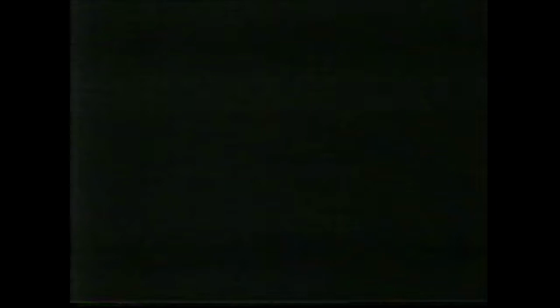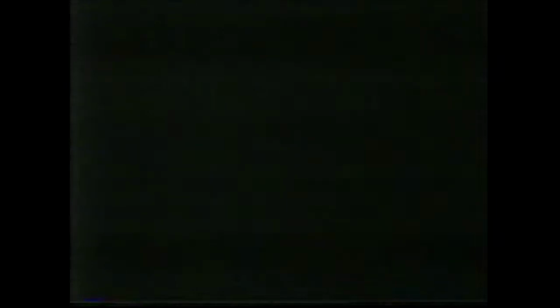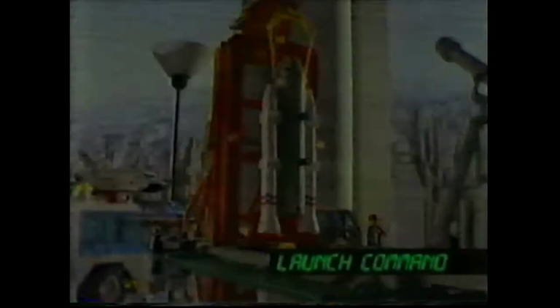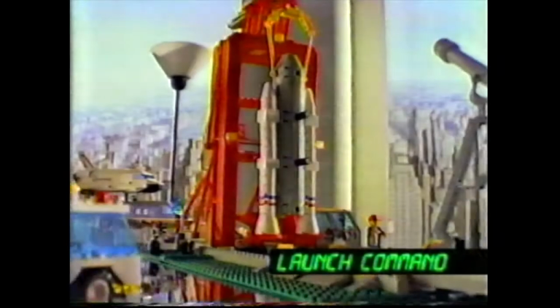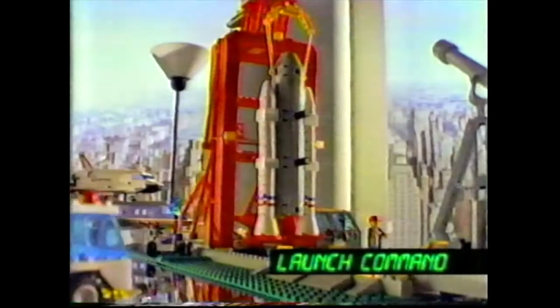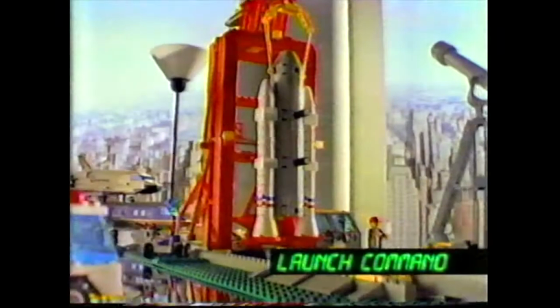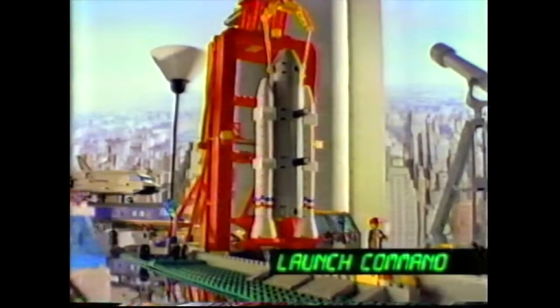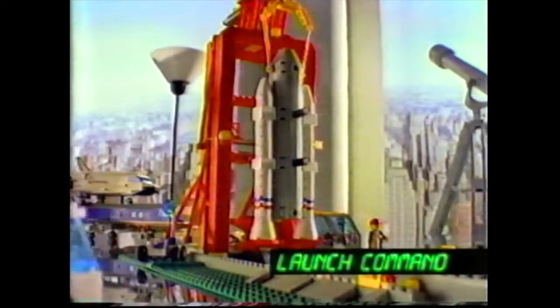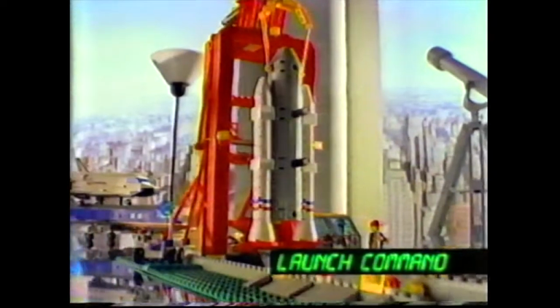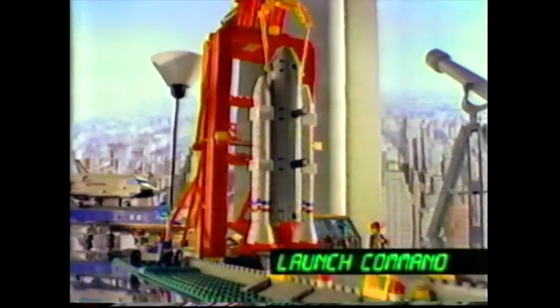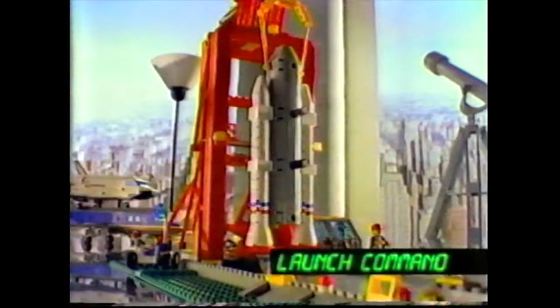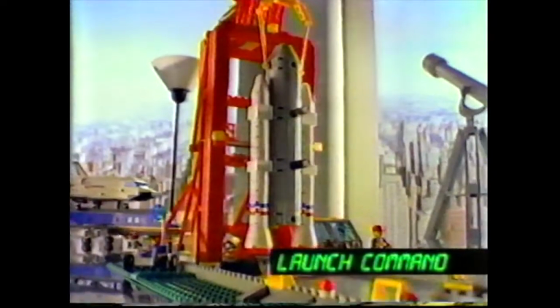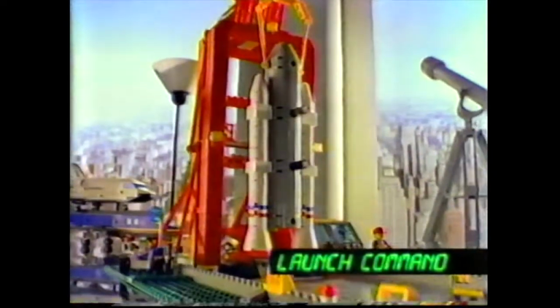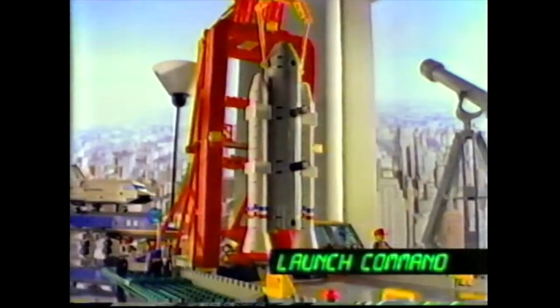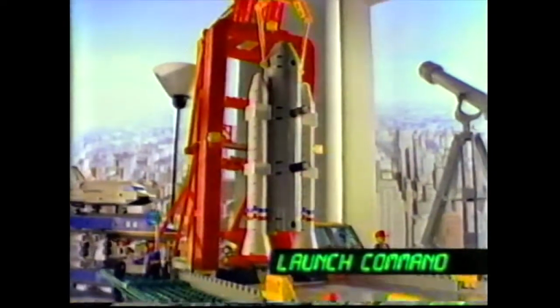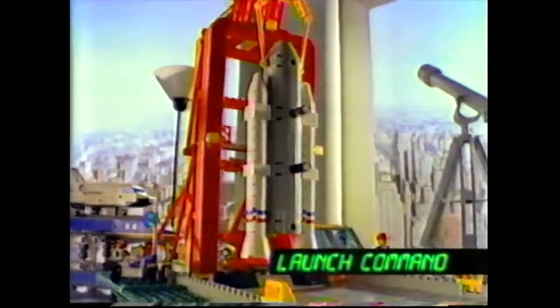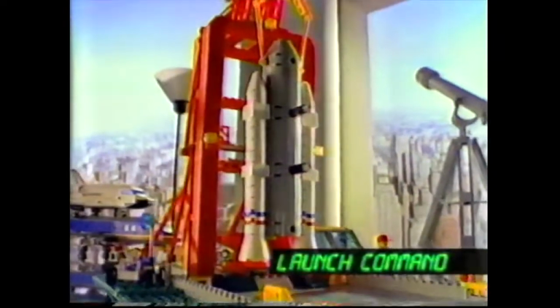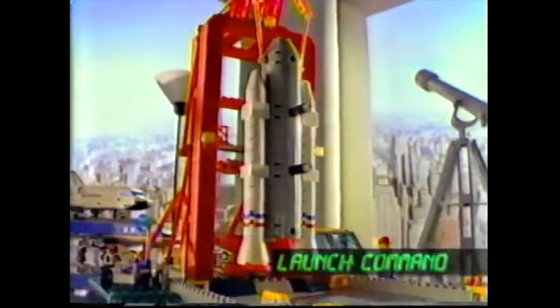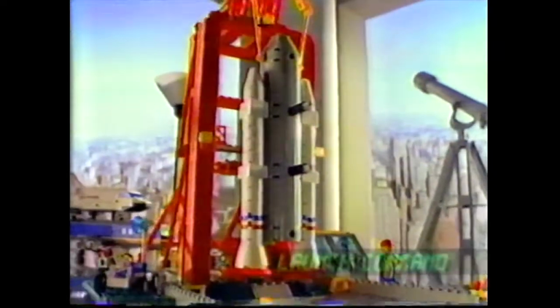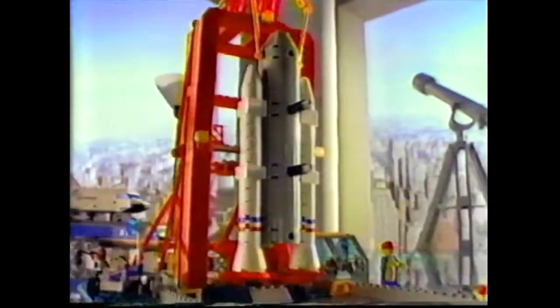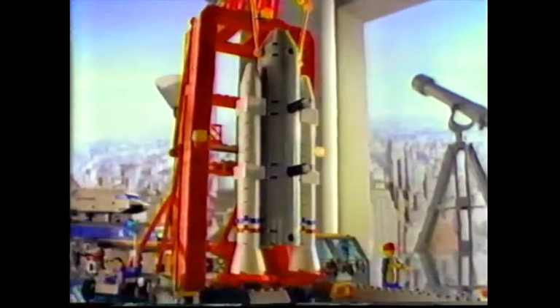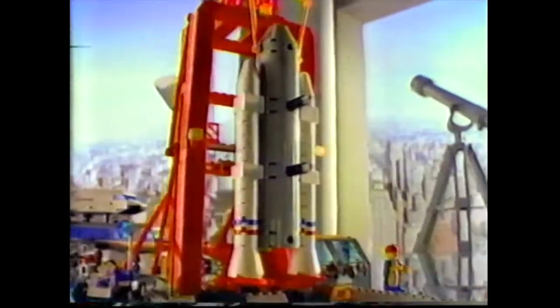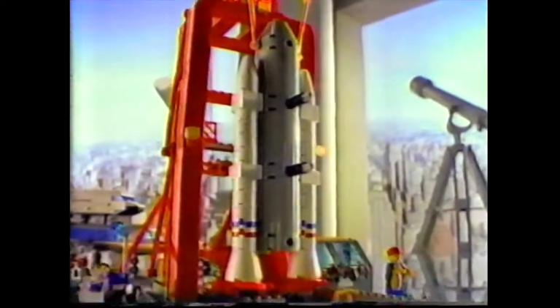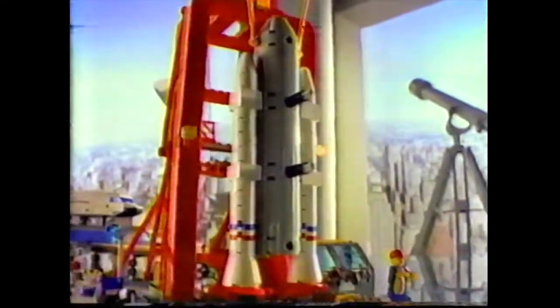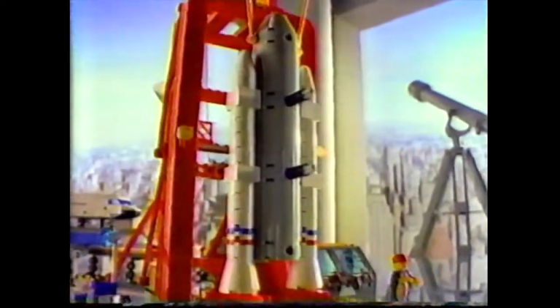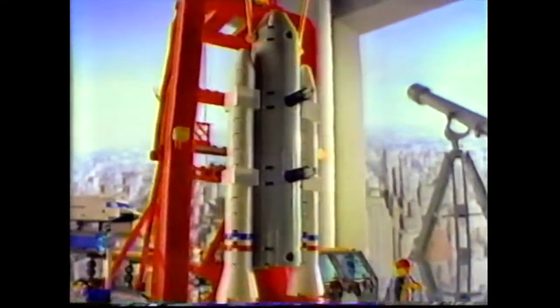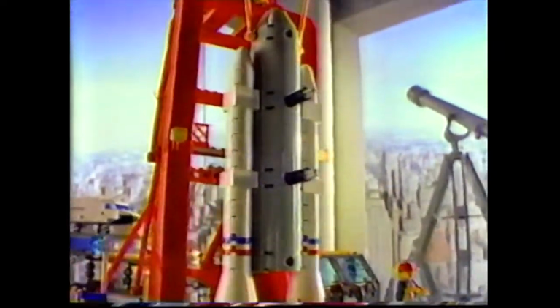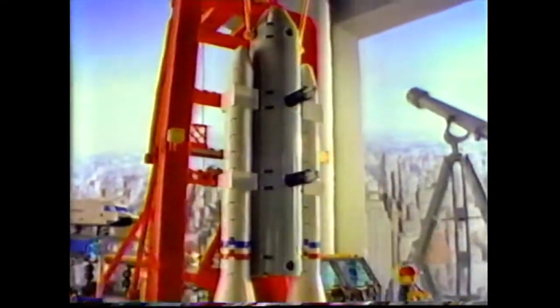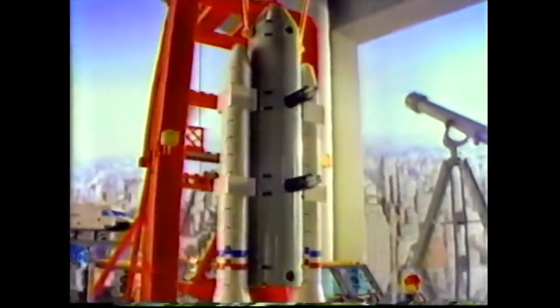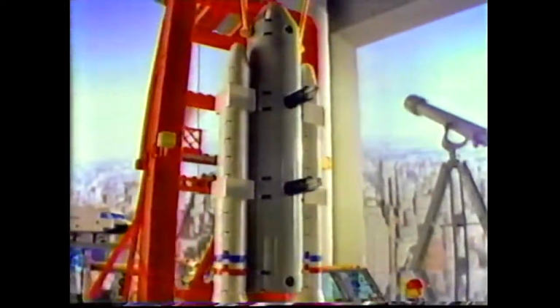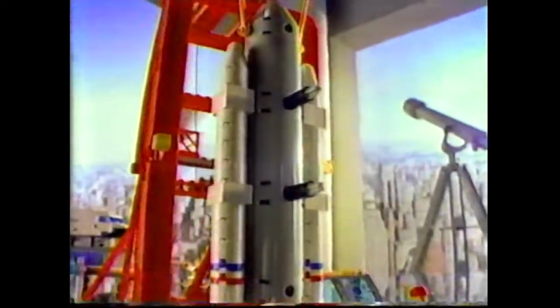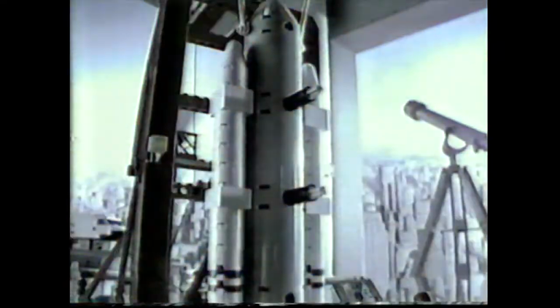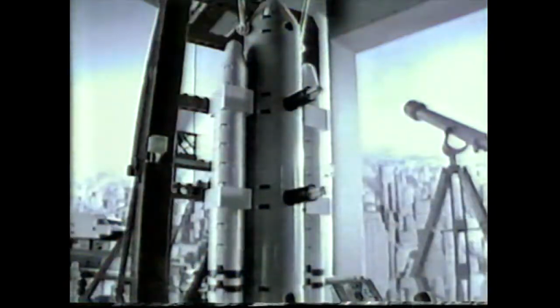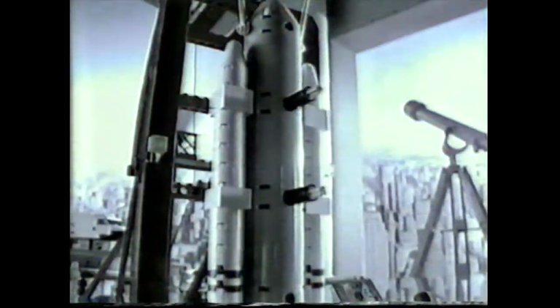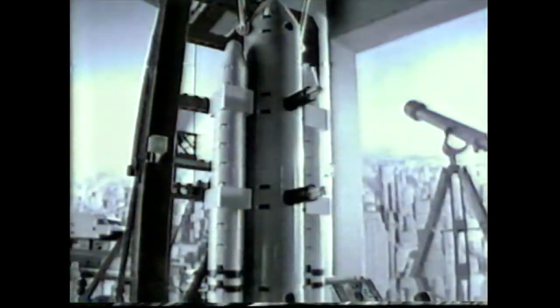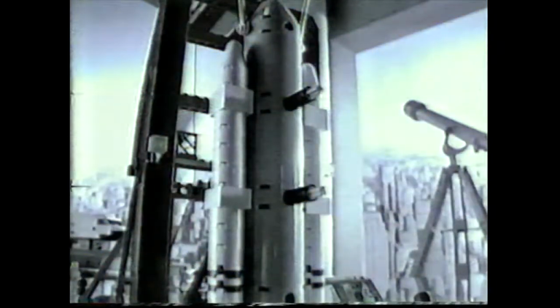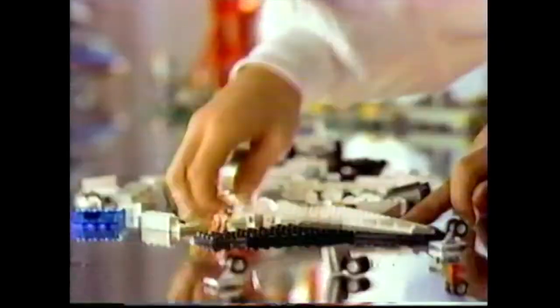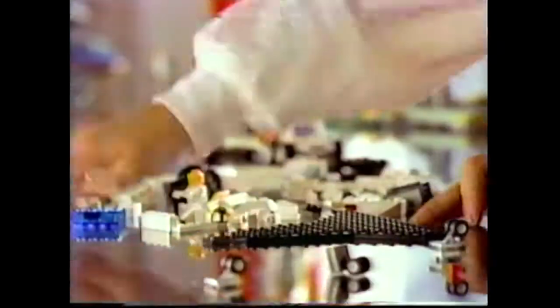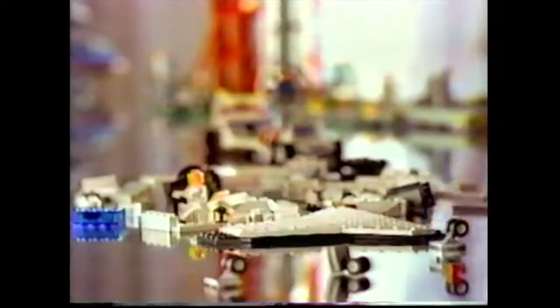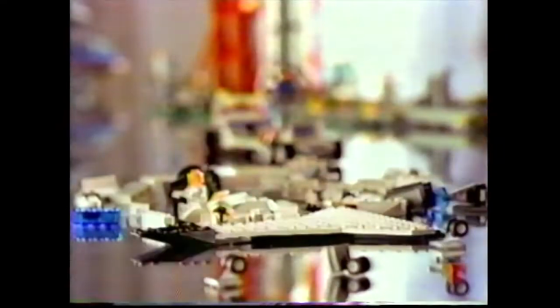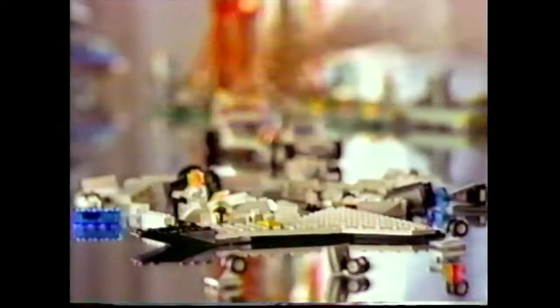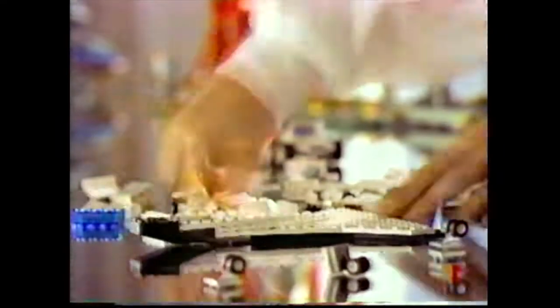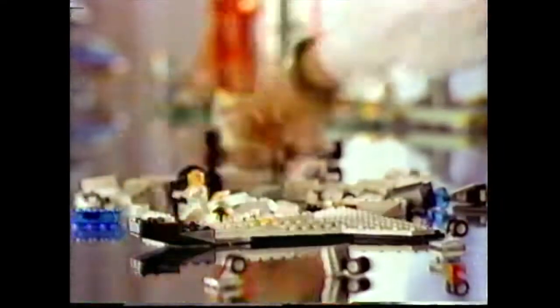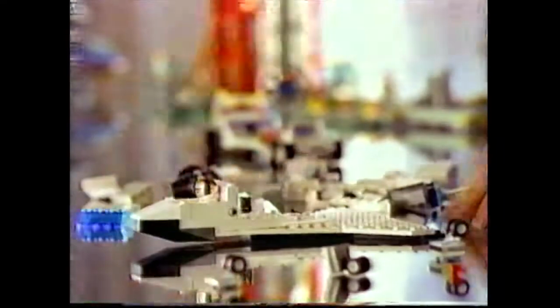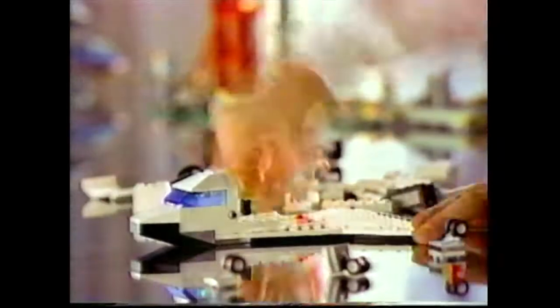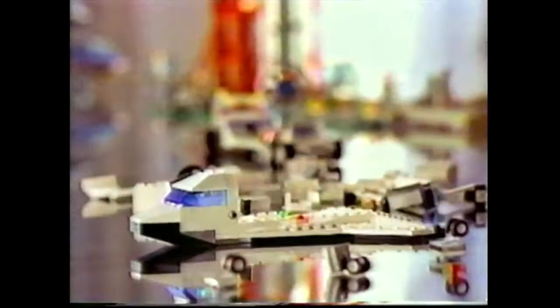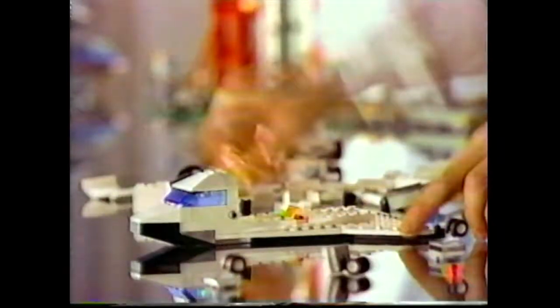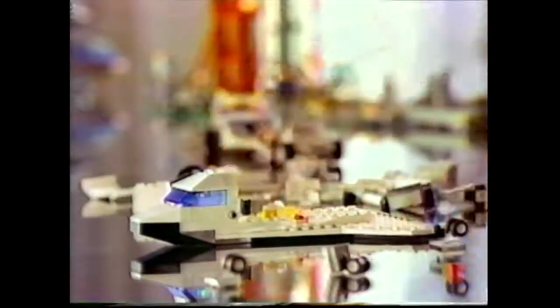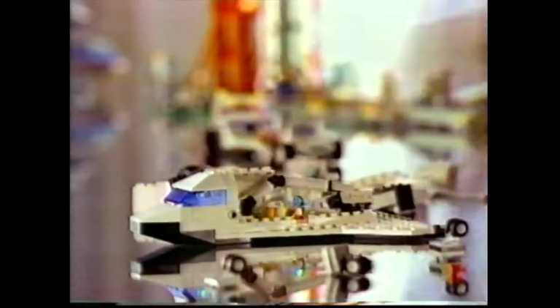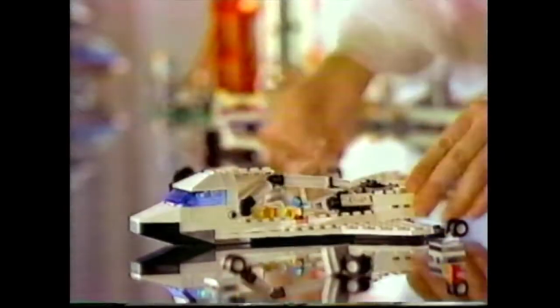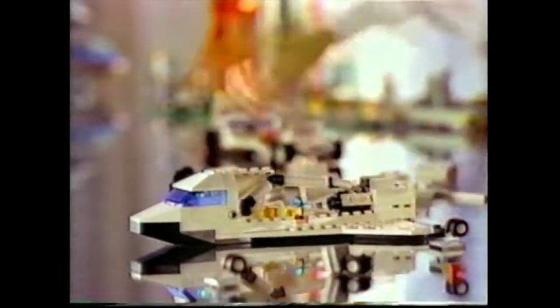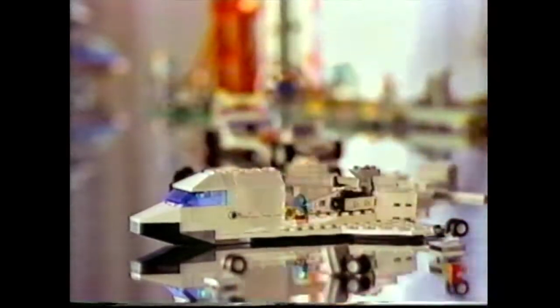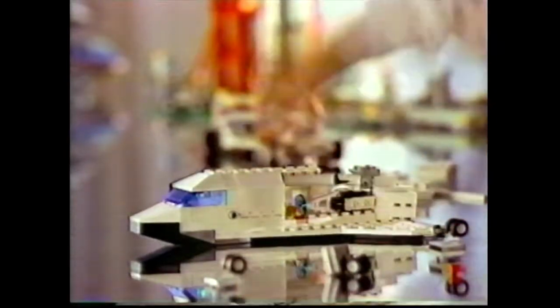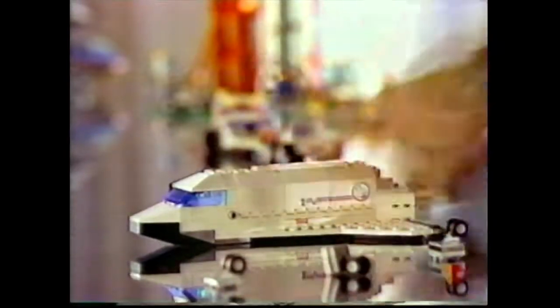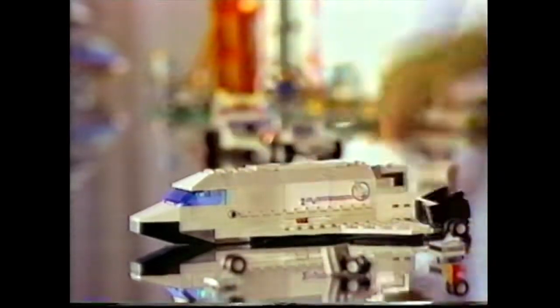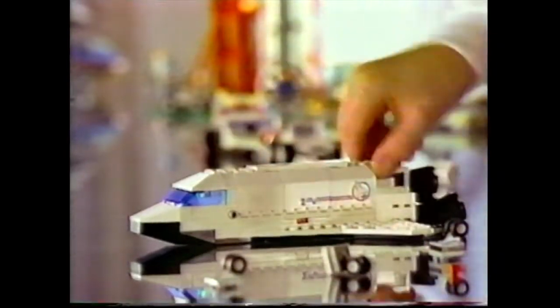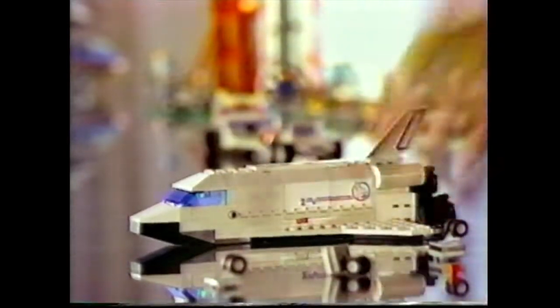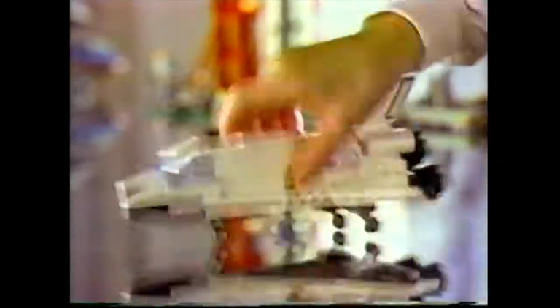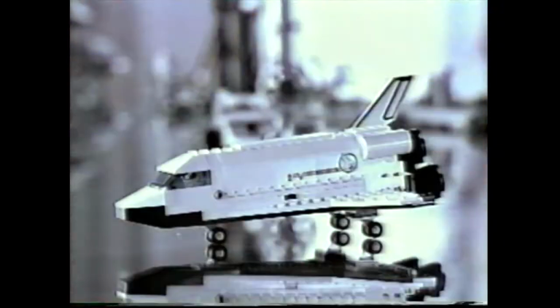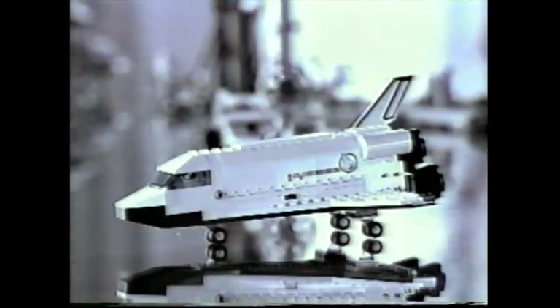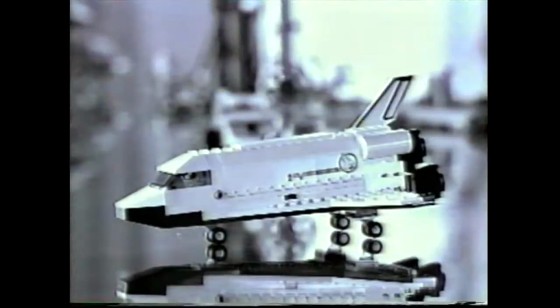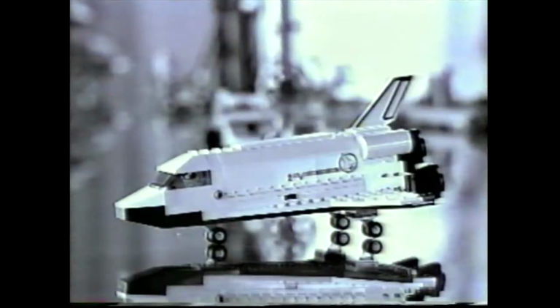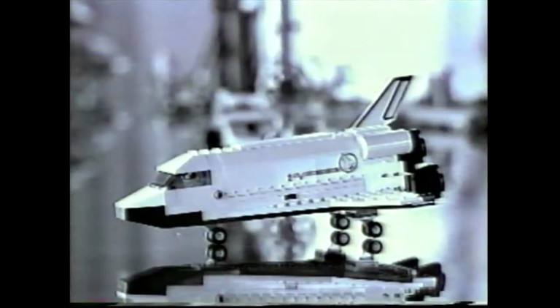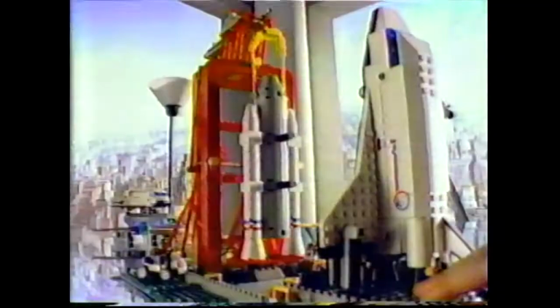This is LEGO System Launch Command. Prepare for liftoff. Roger. Ten. Assemble shuttle. Check. Nine.